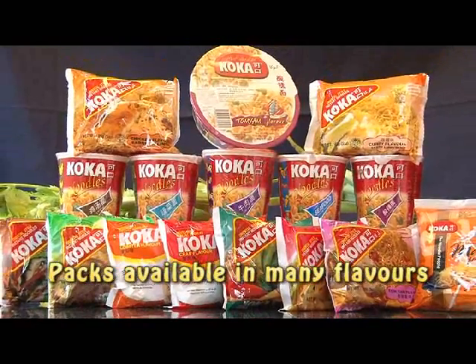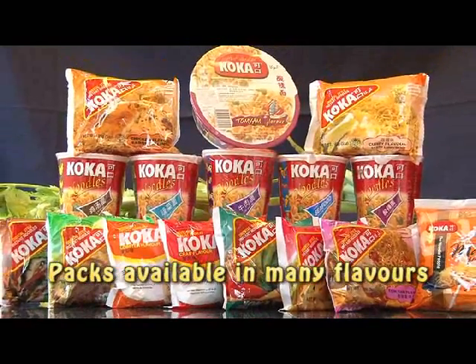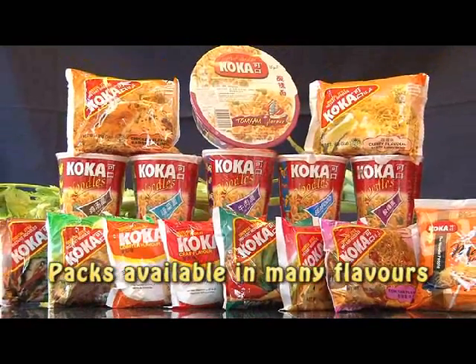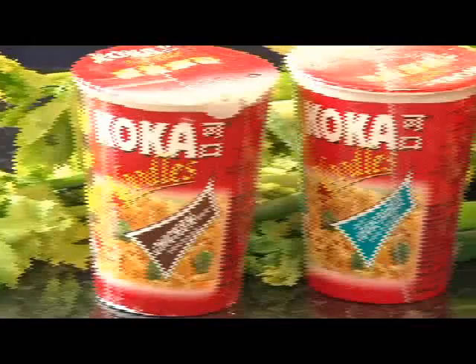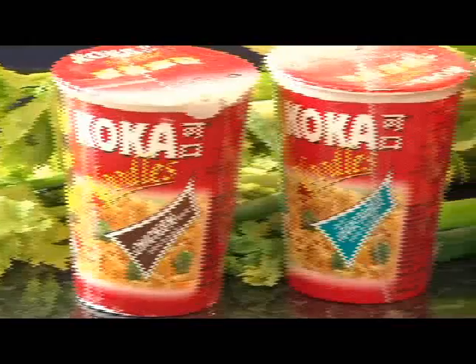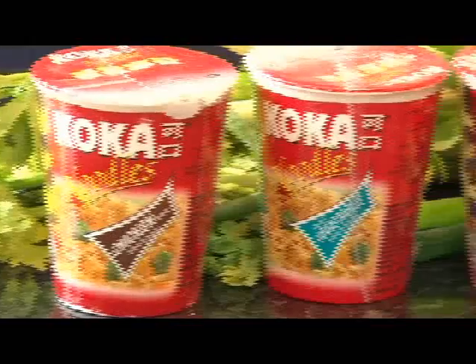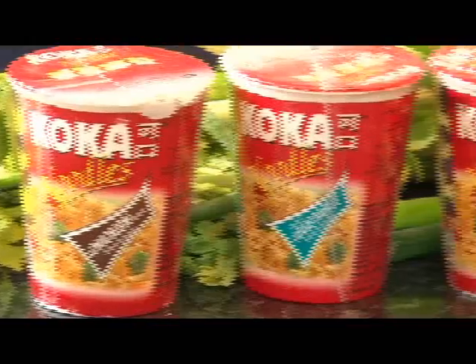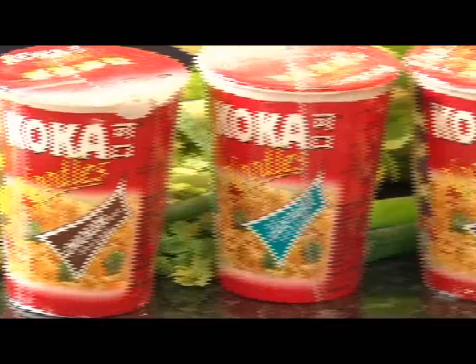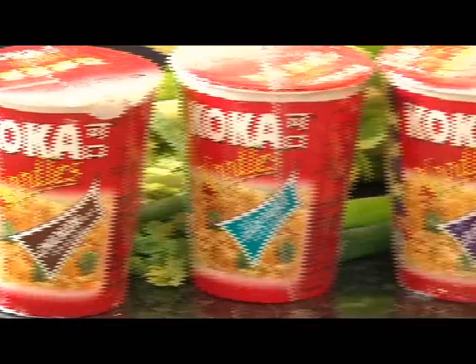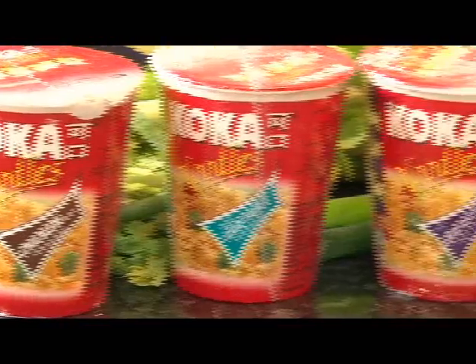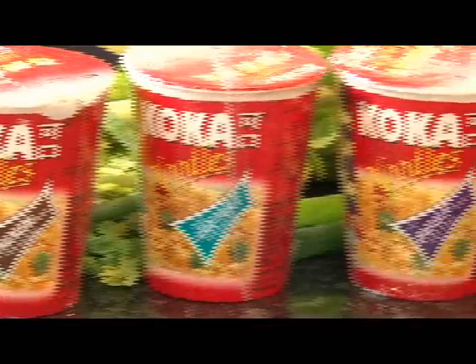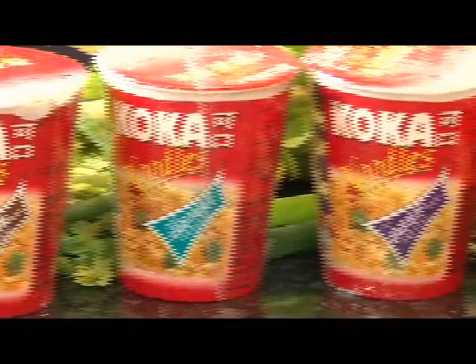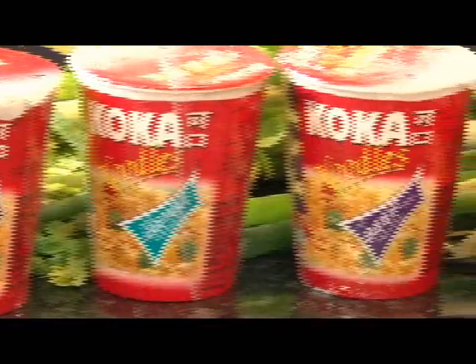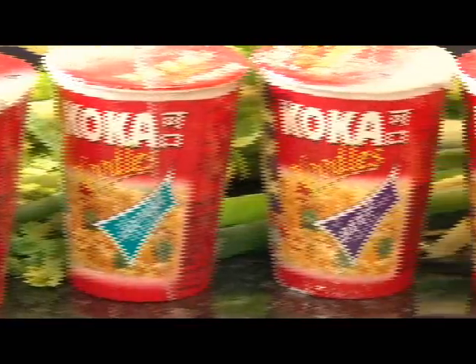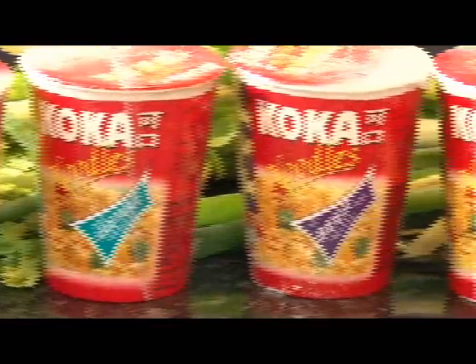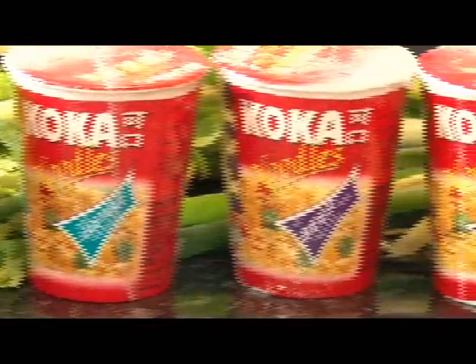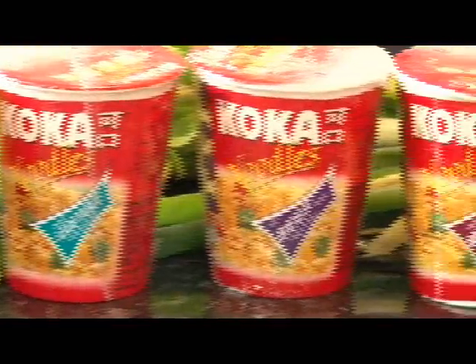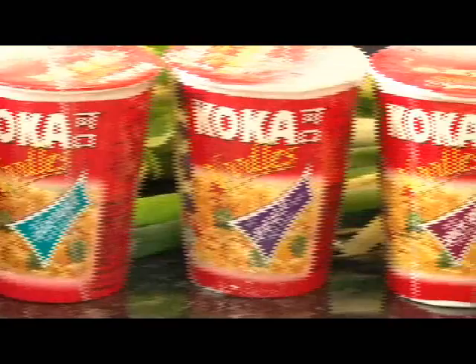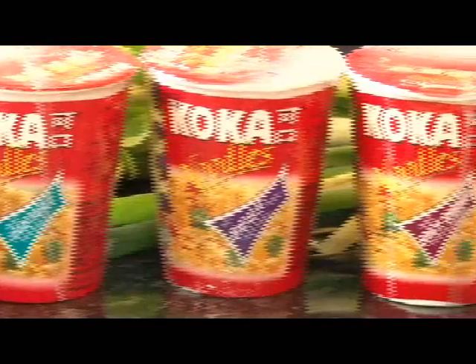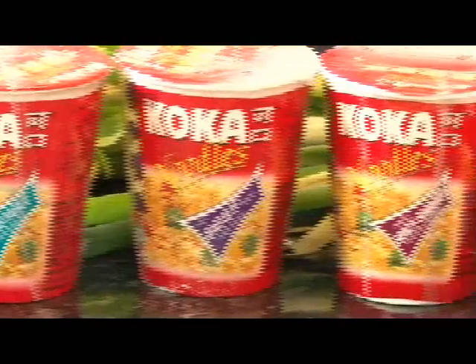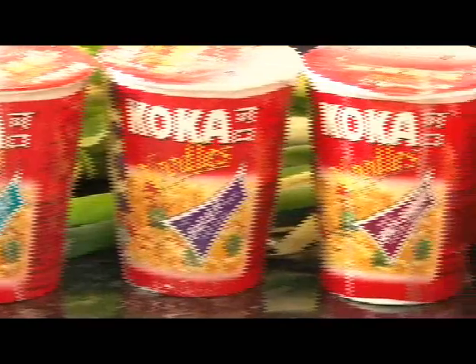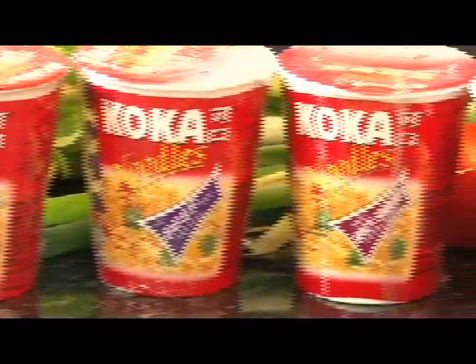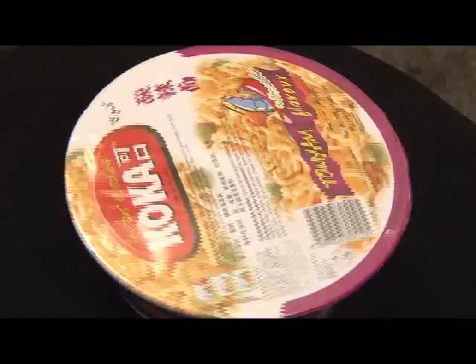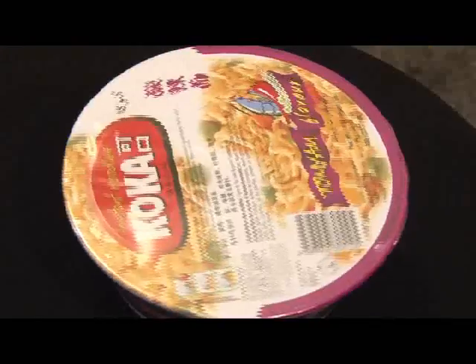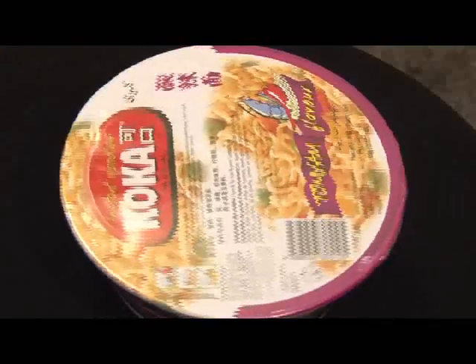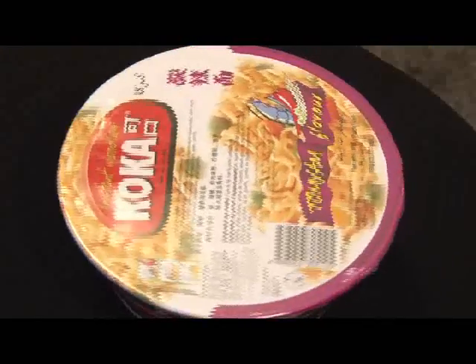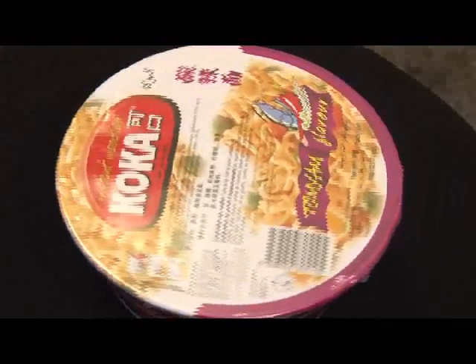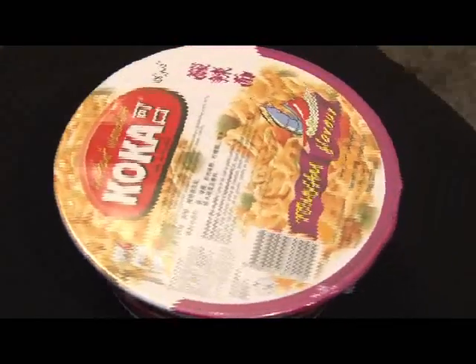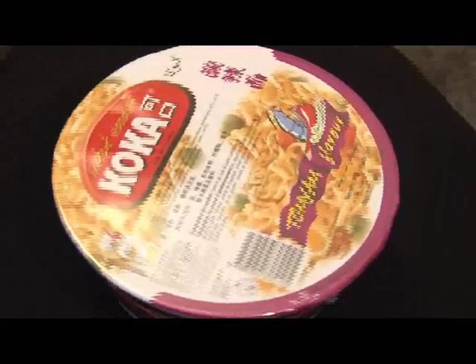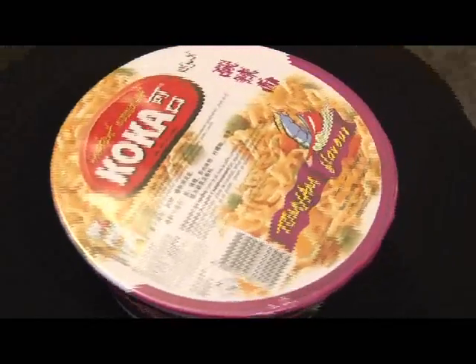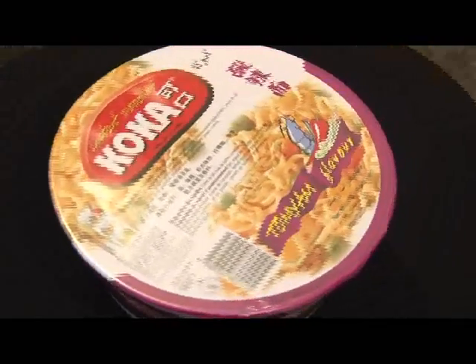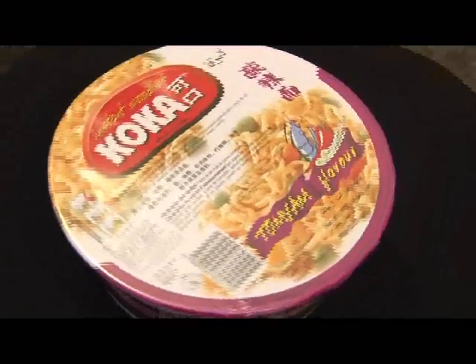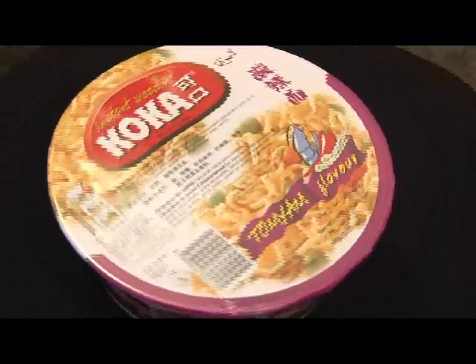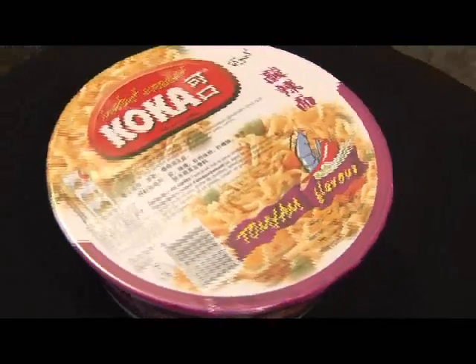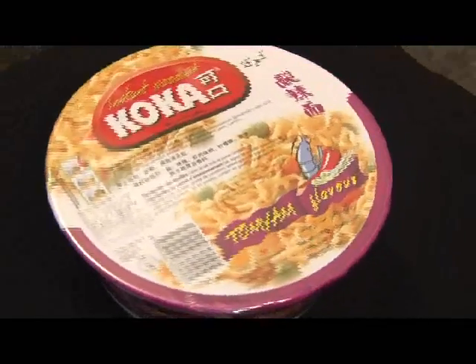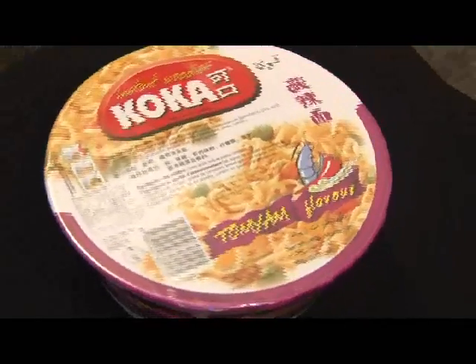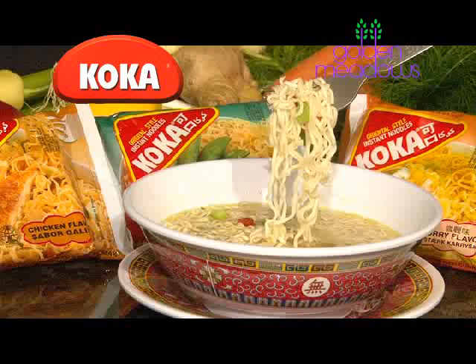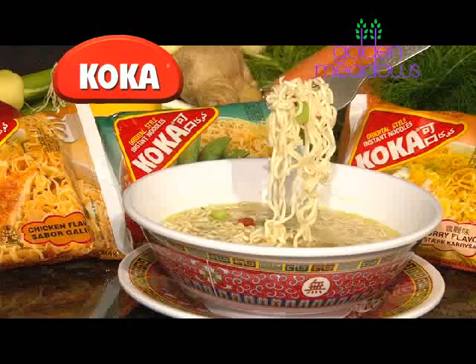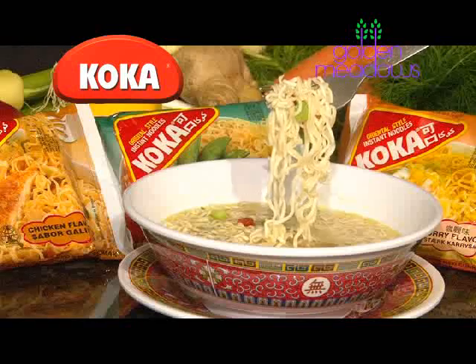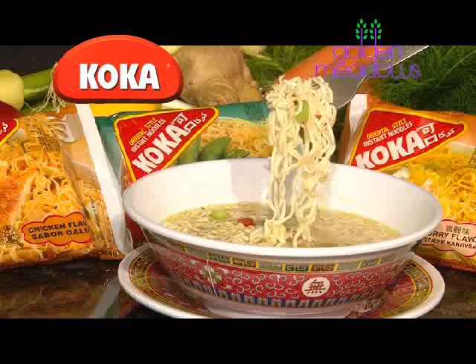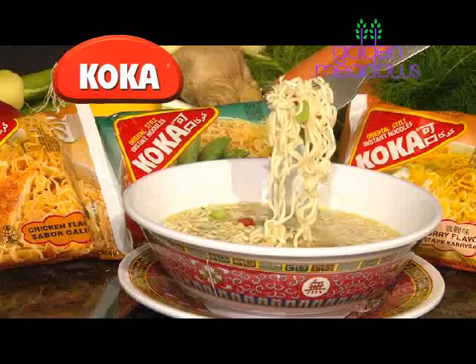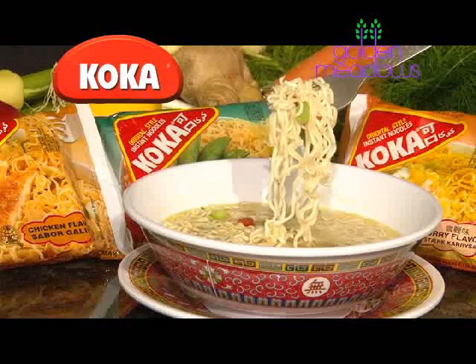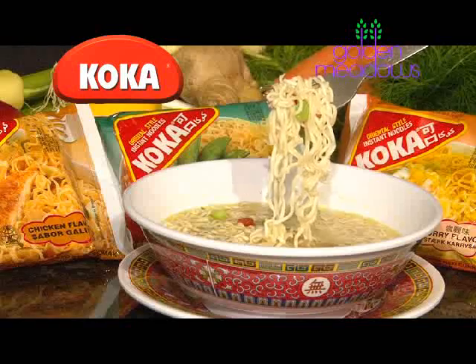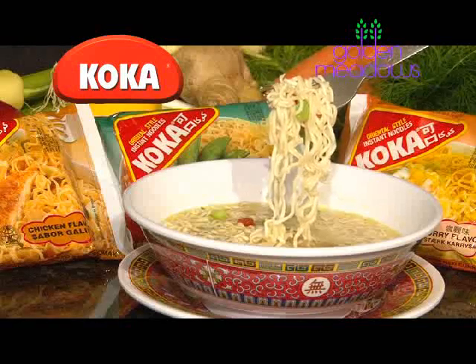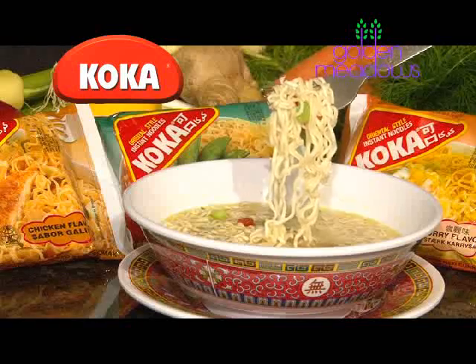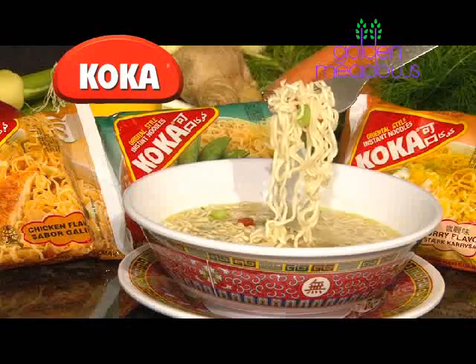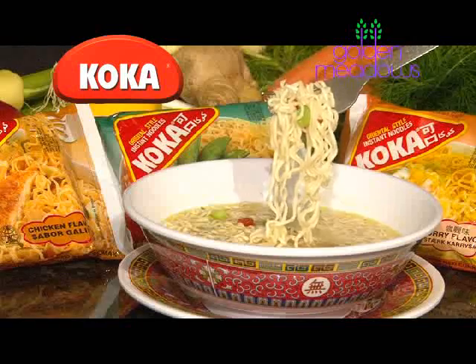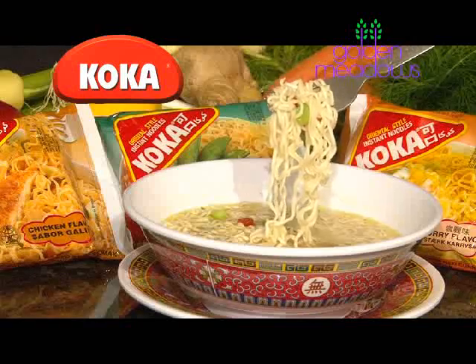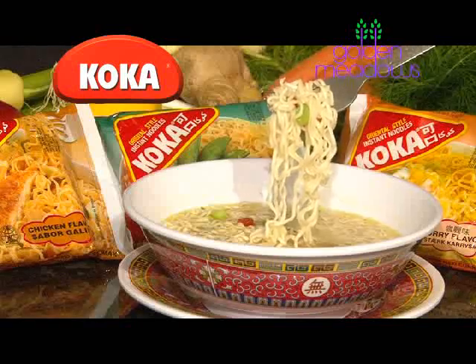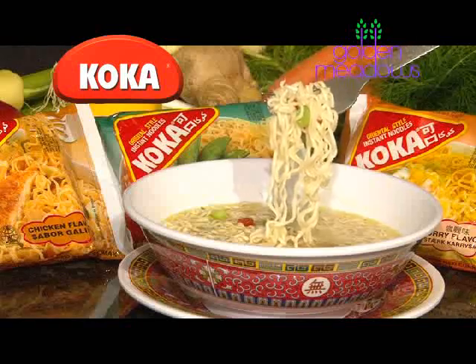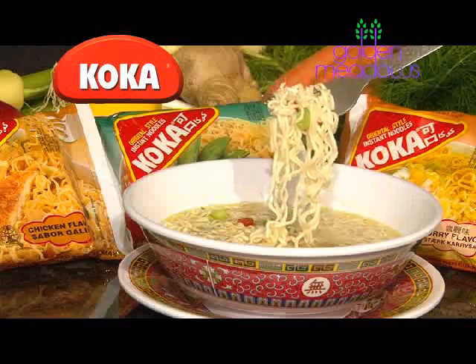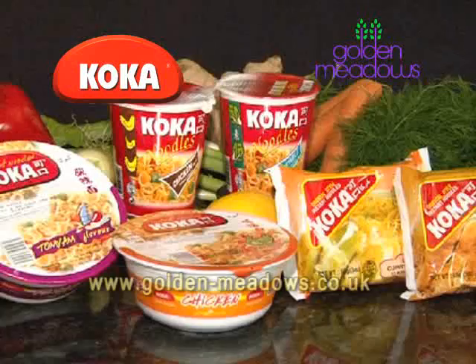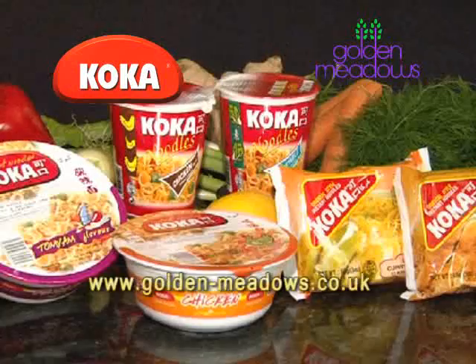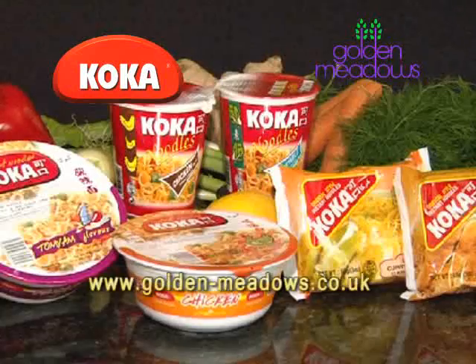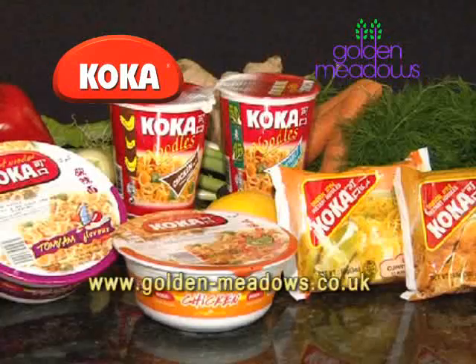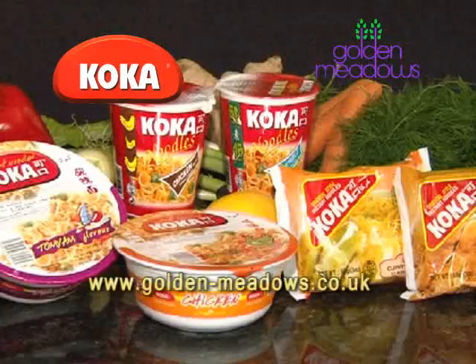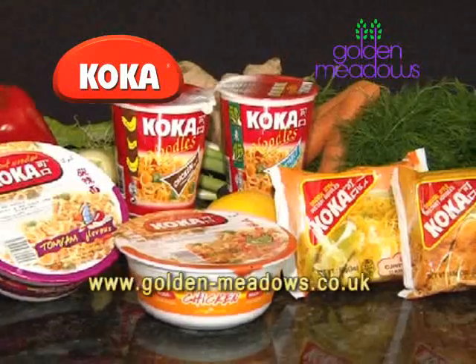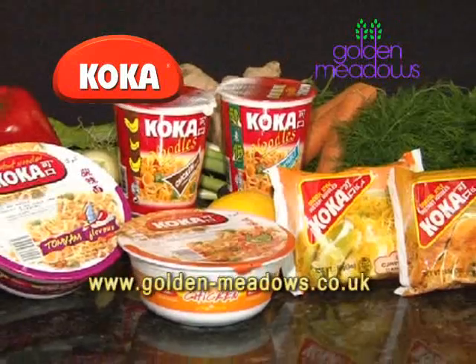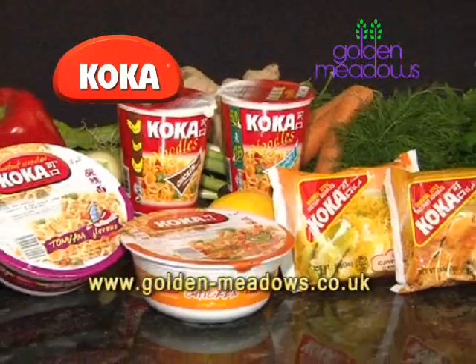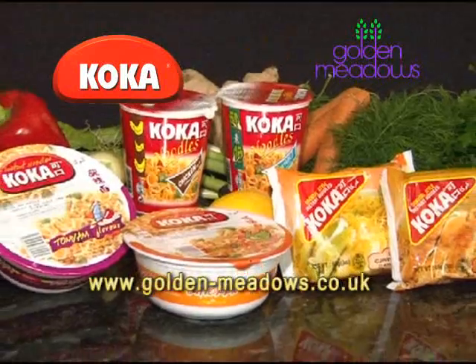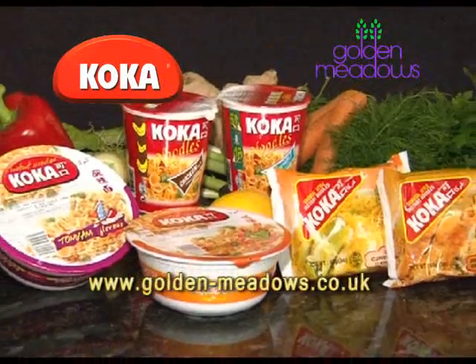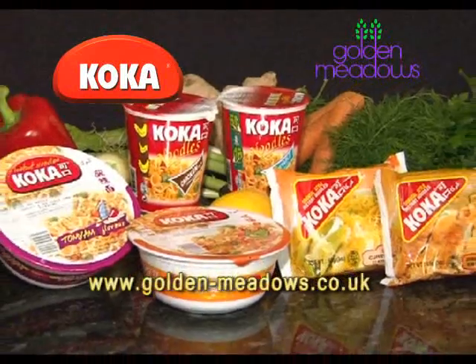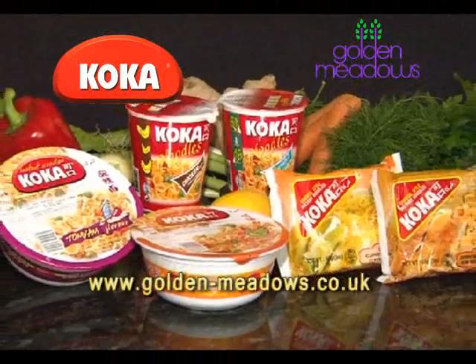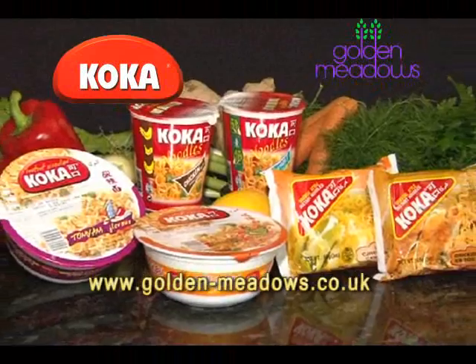And now try Coca cup noodles and Coca noodles in a bowl. Mmm, Coca — it's yummy!